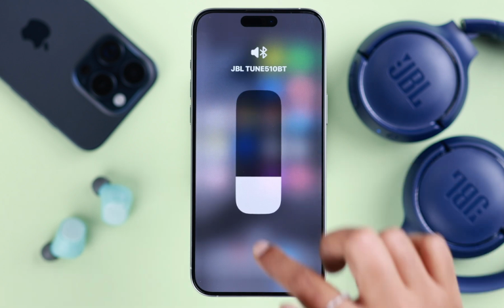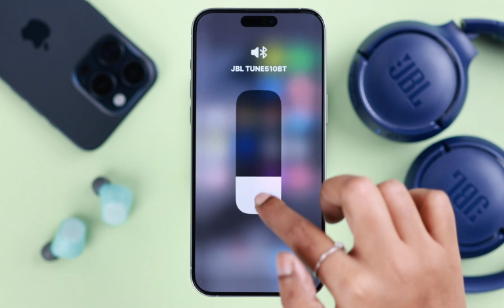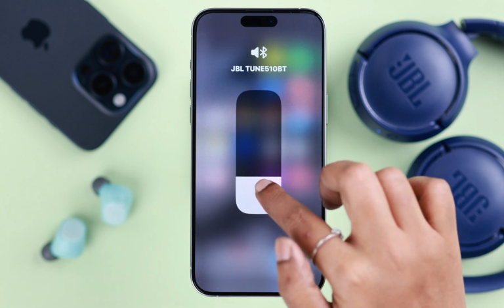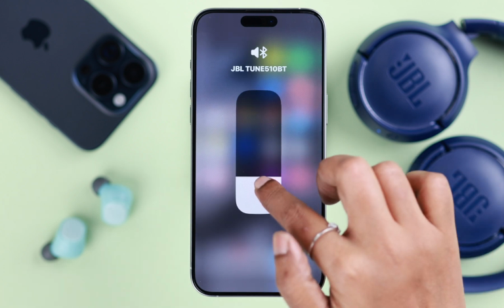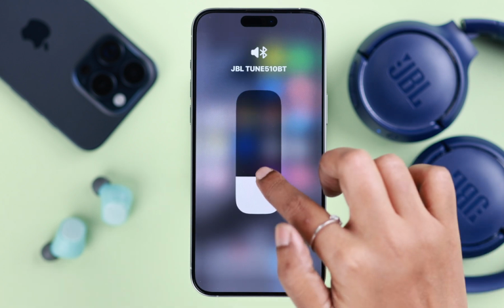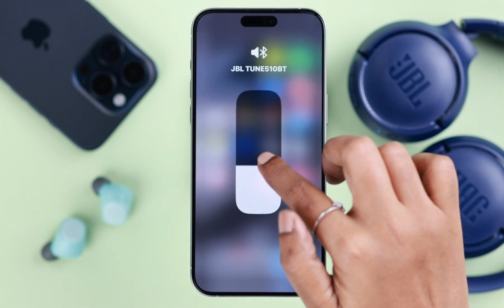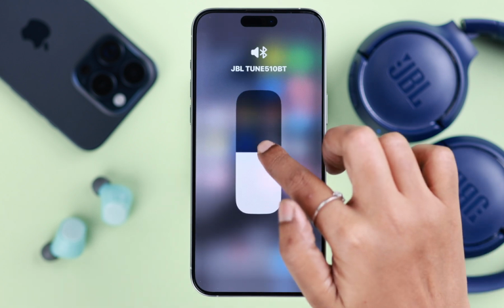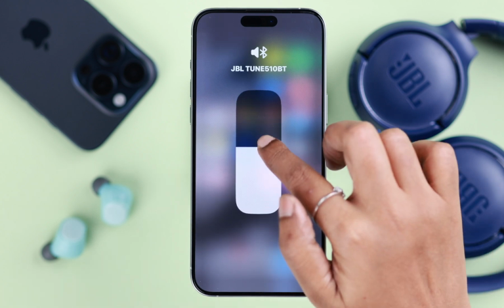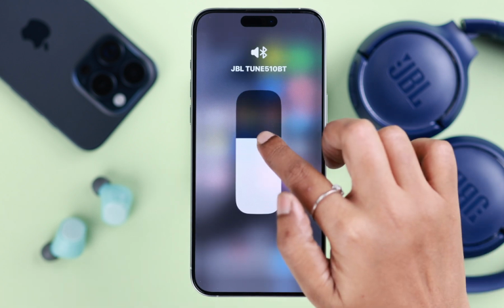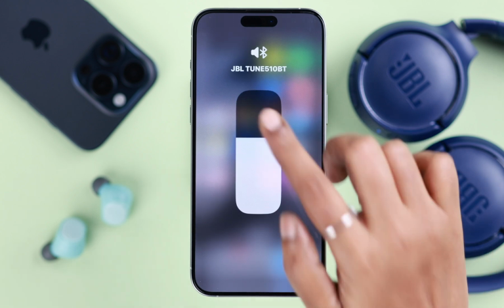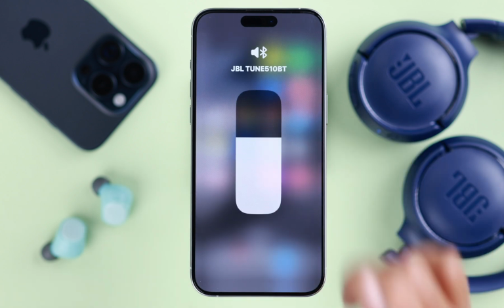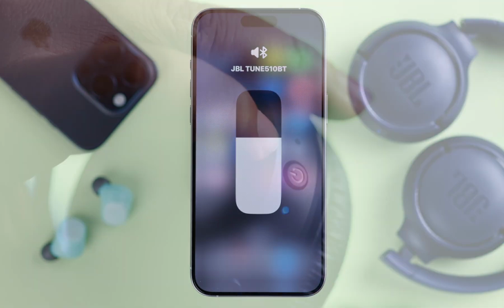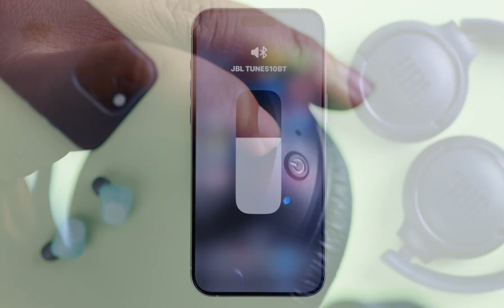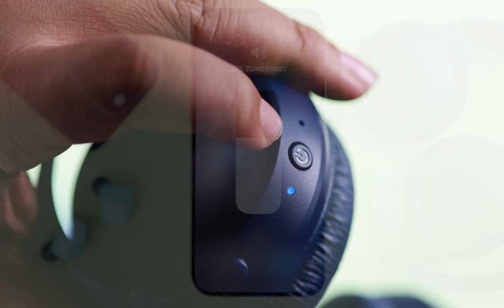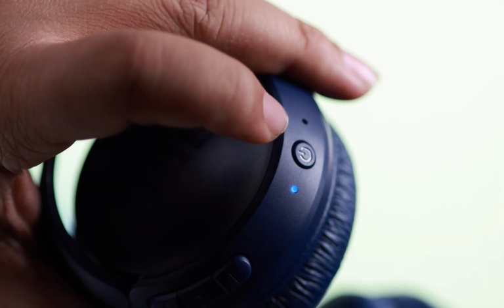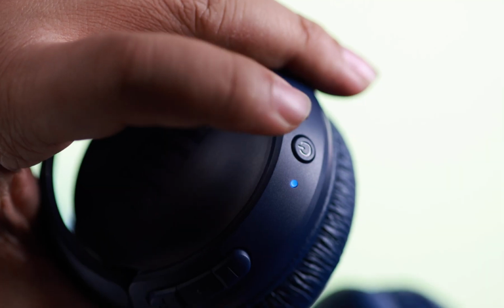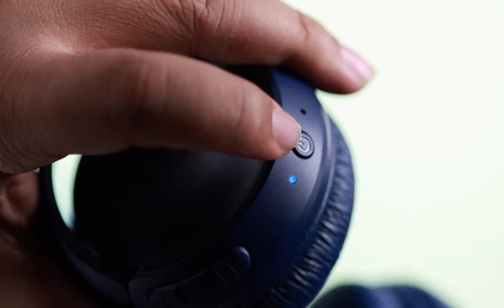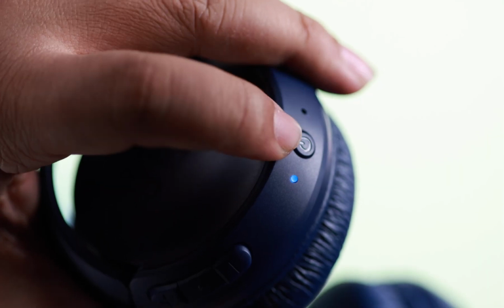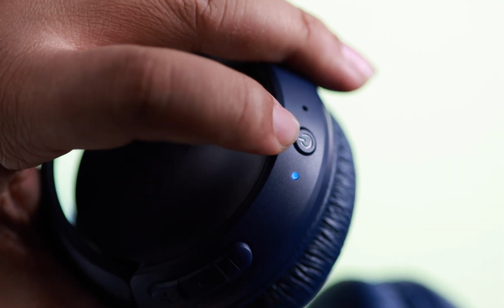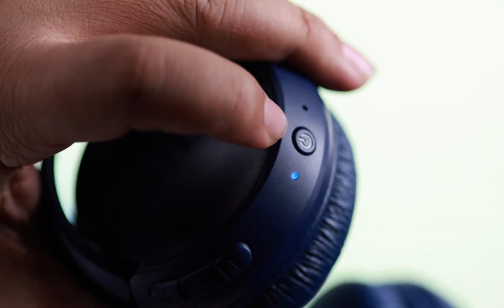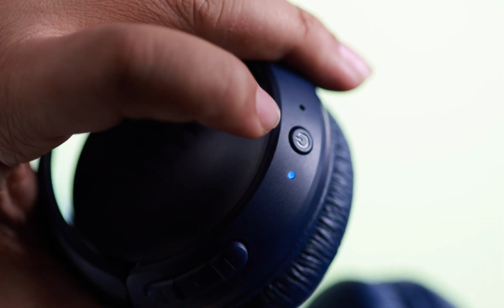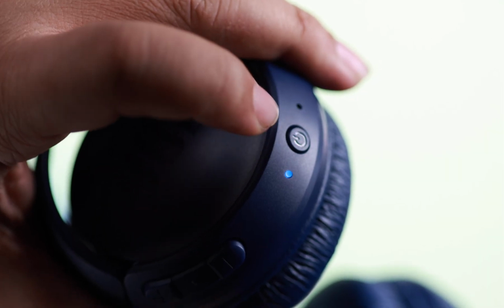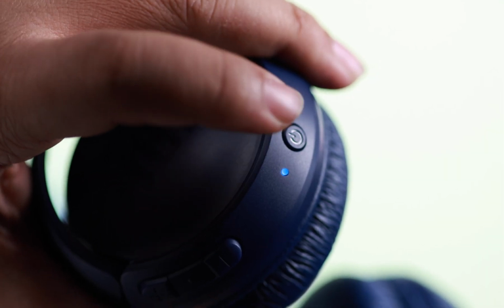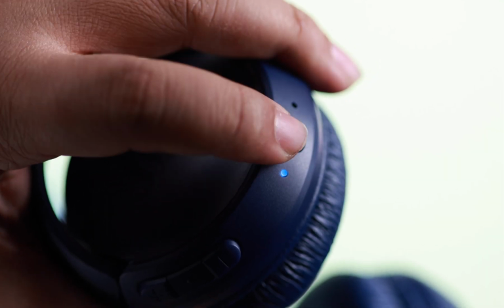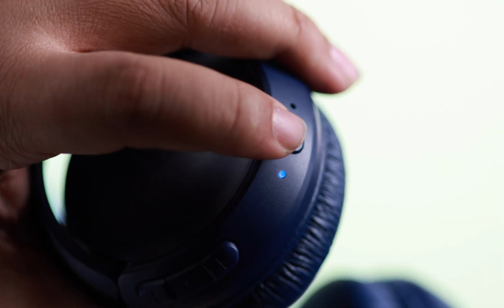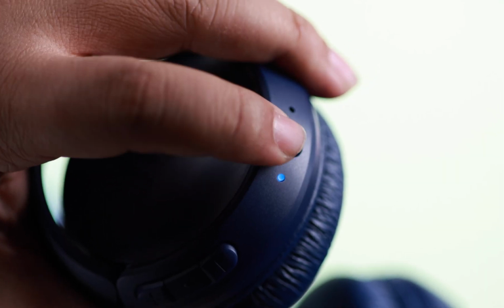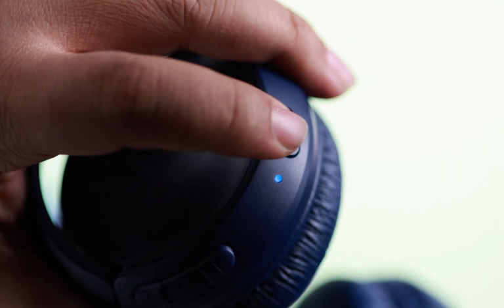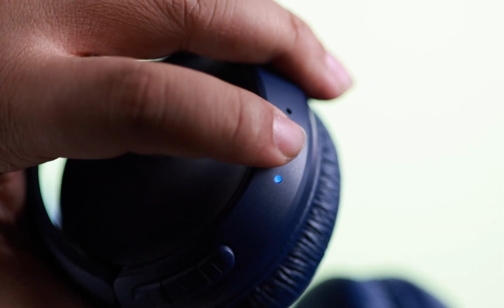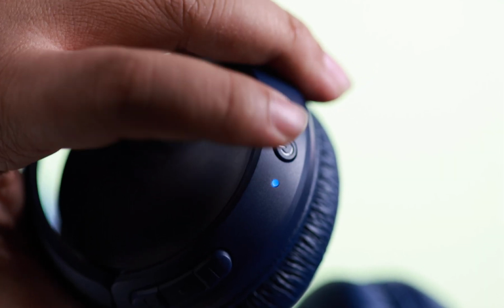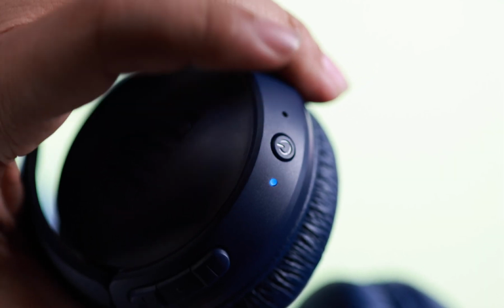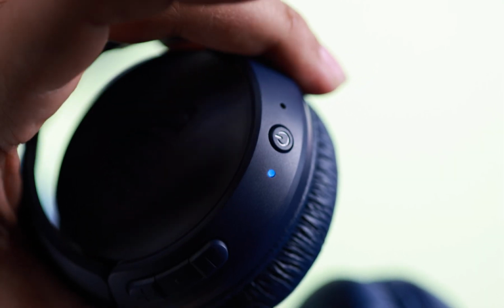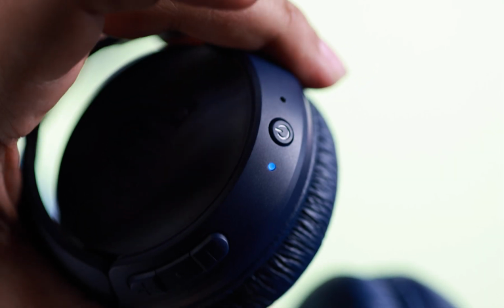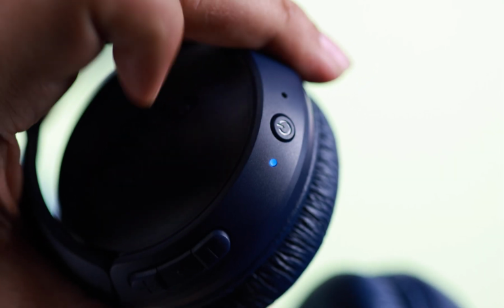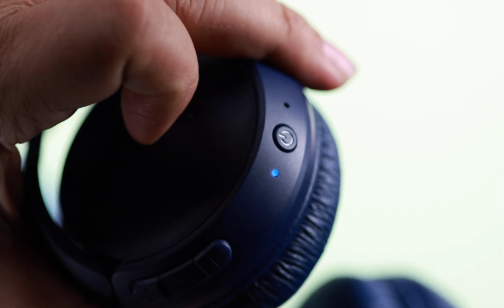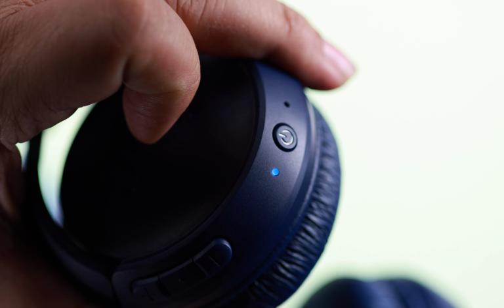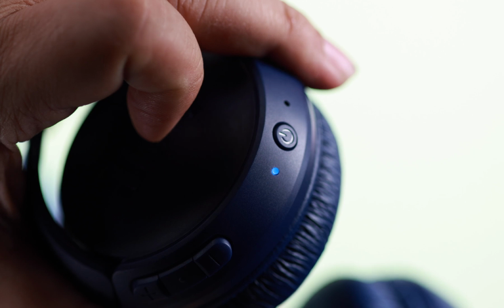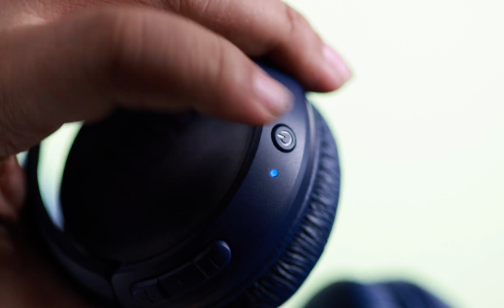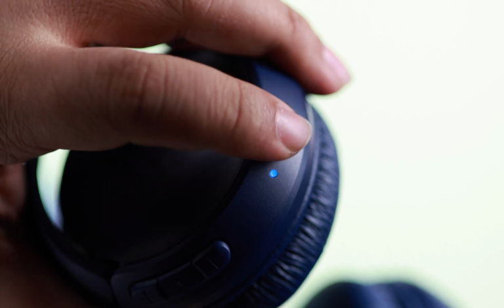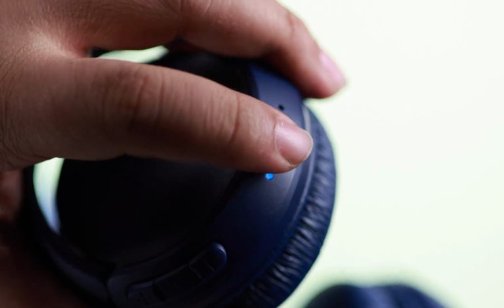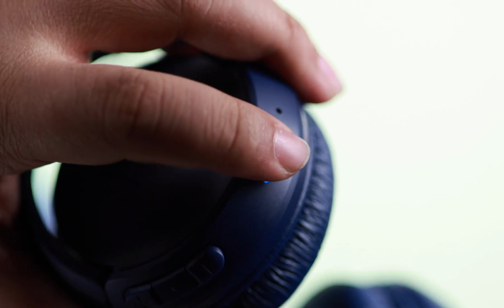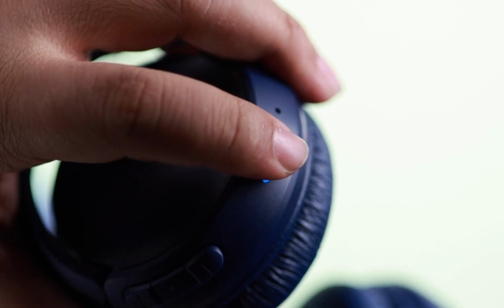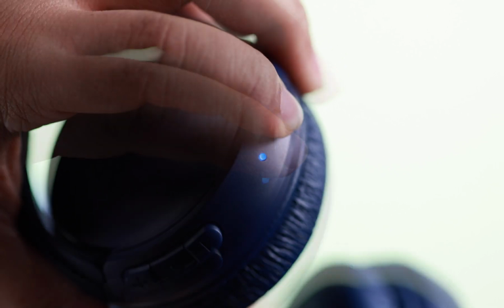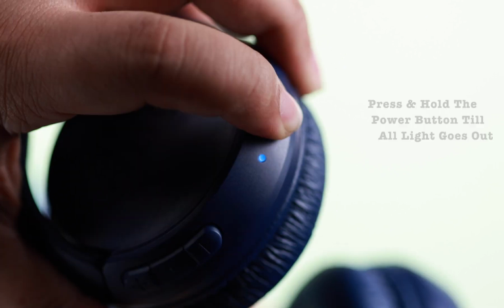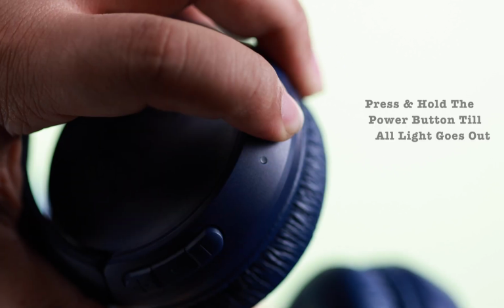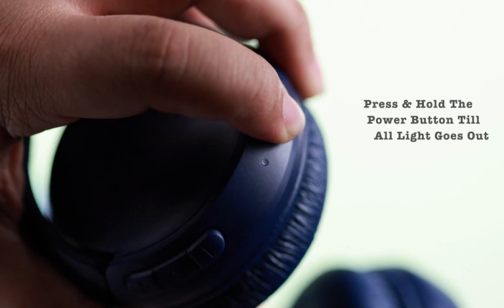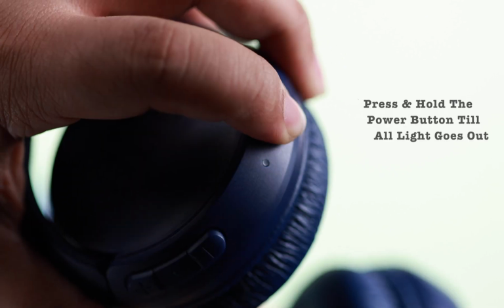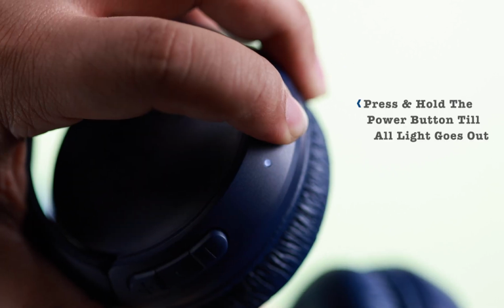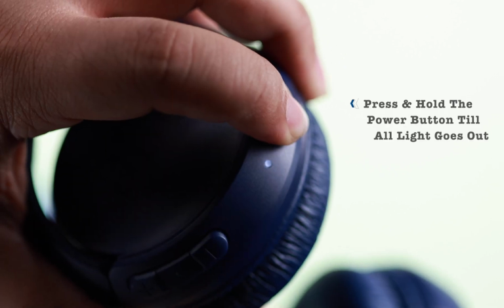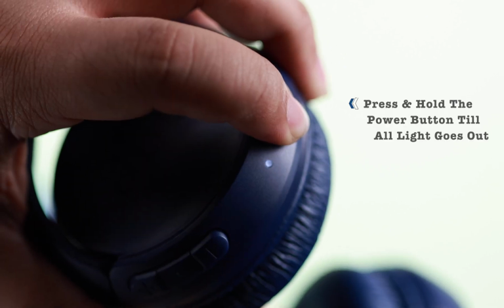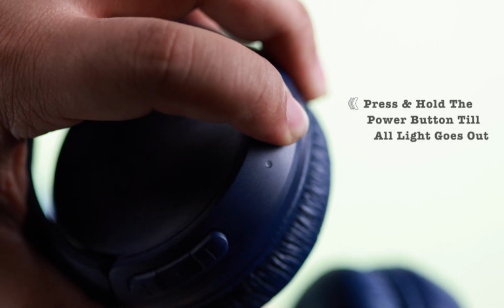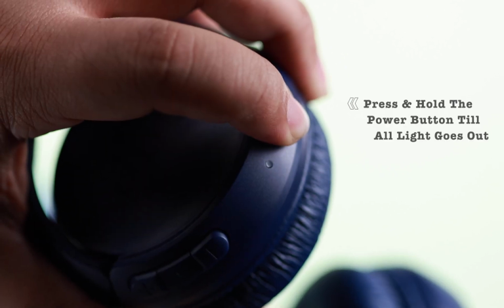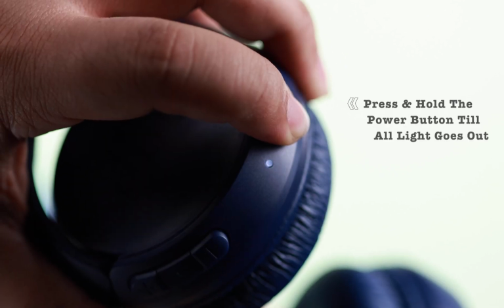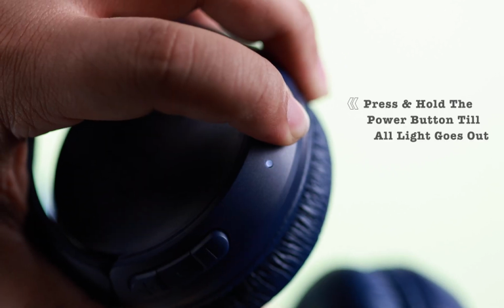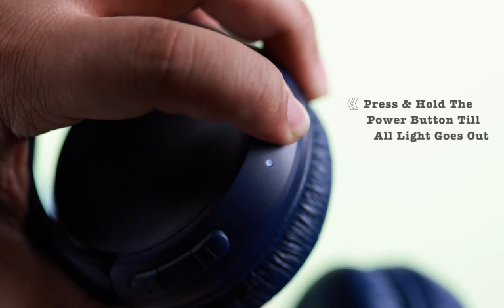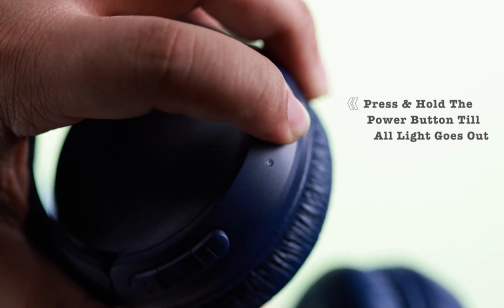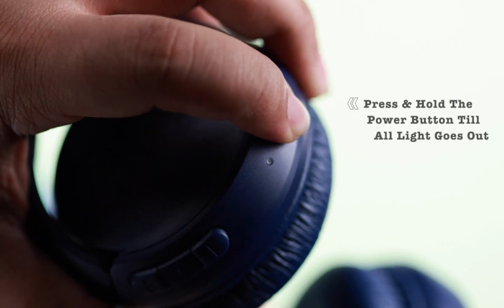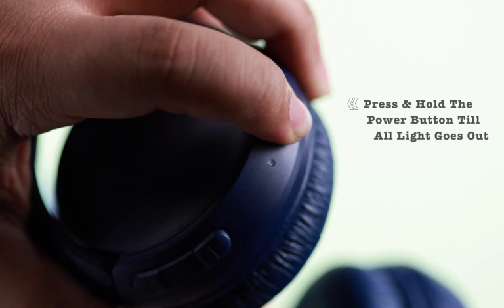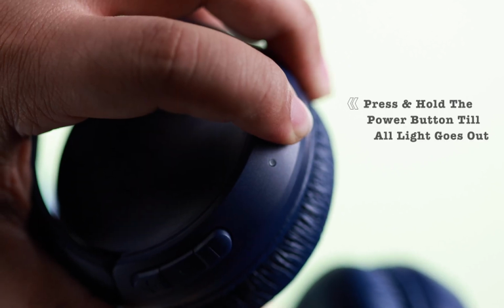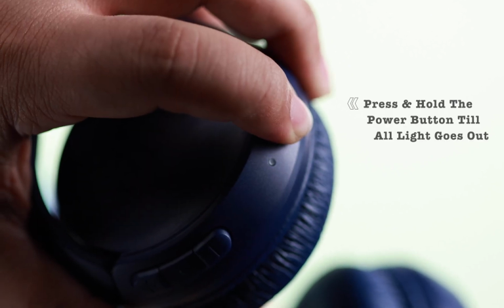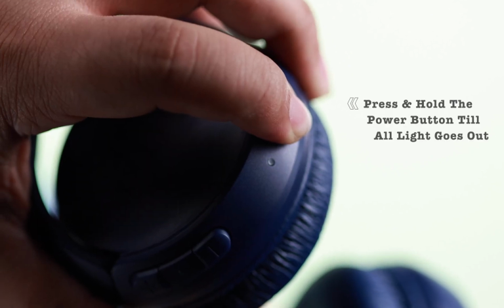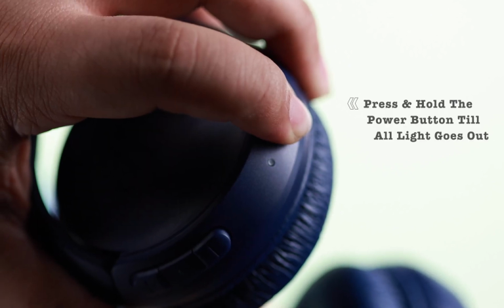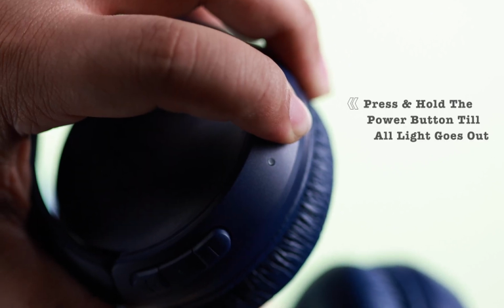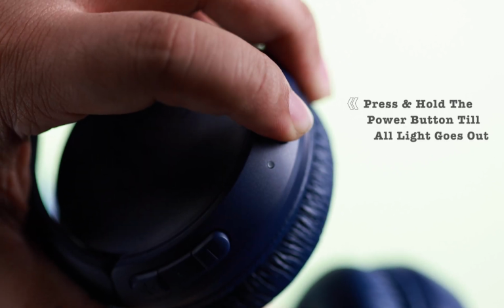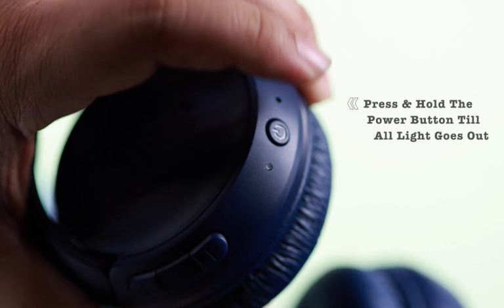When your headphone is not in use, just power off the headphone by pressing and holding the power button until the lights go out.